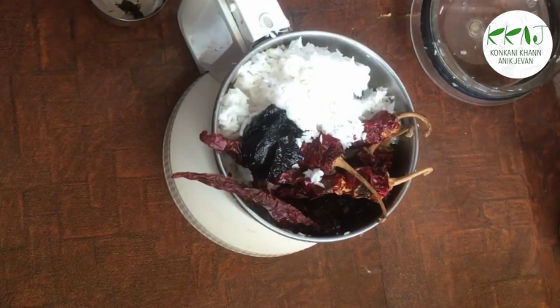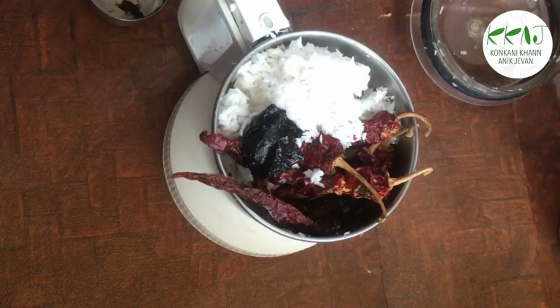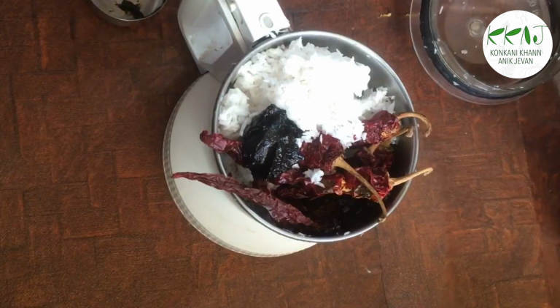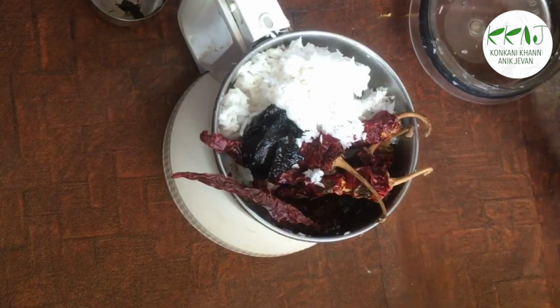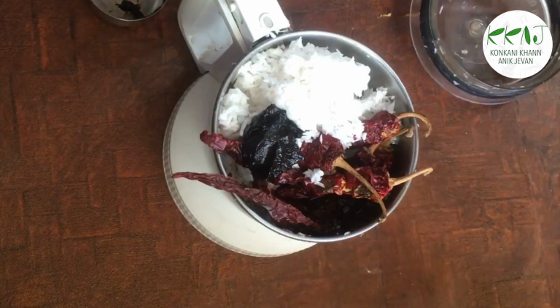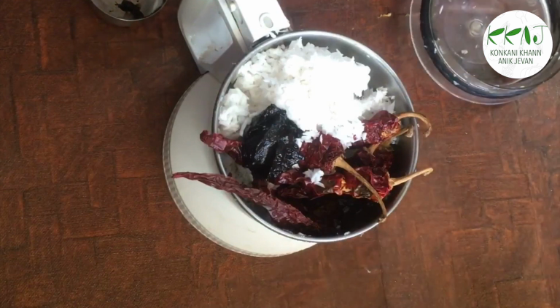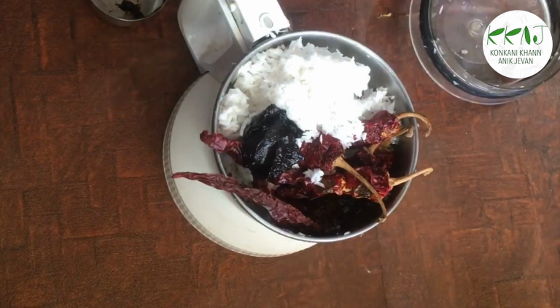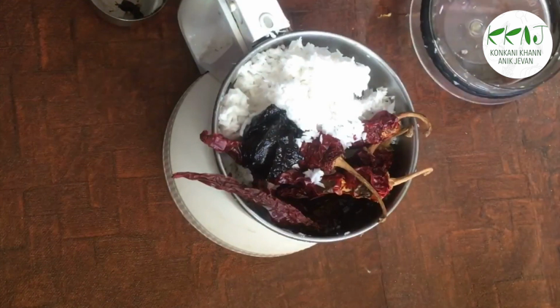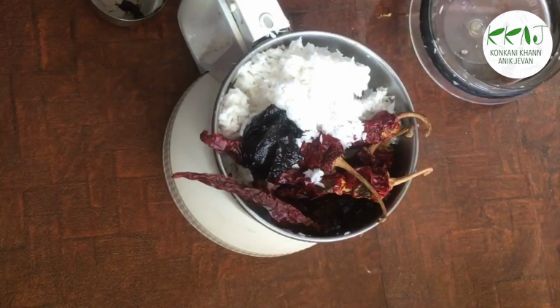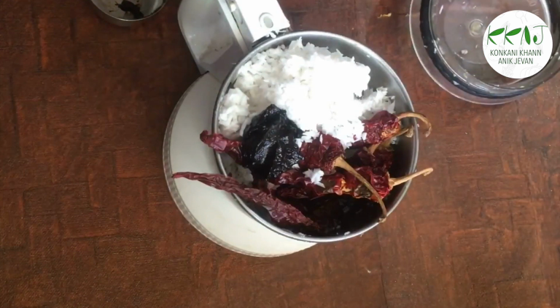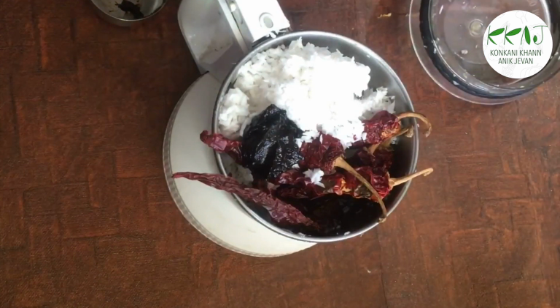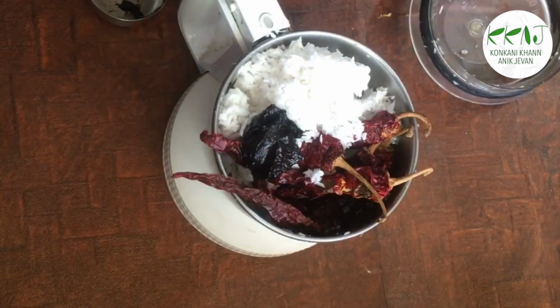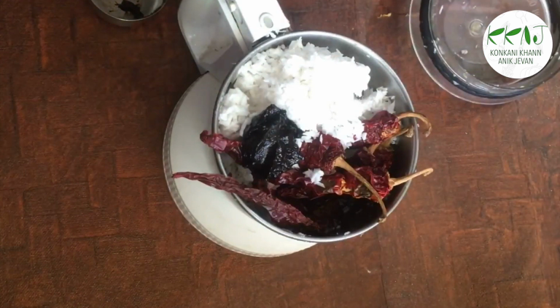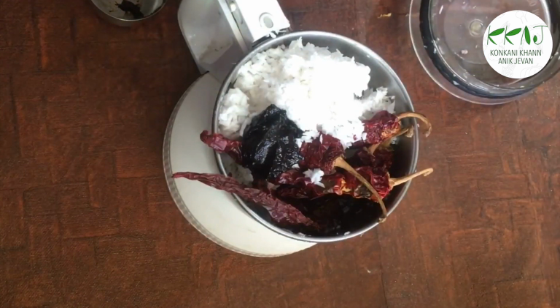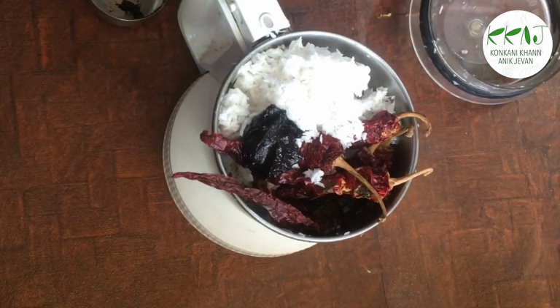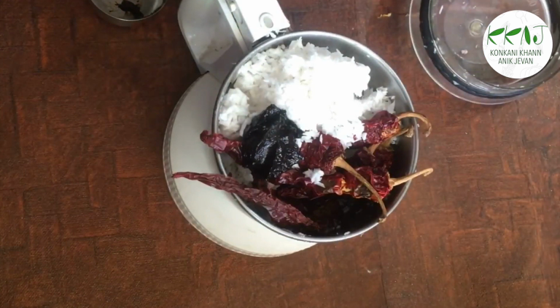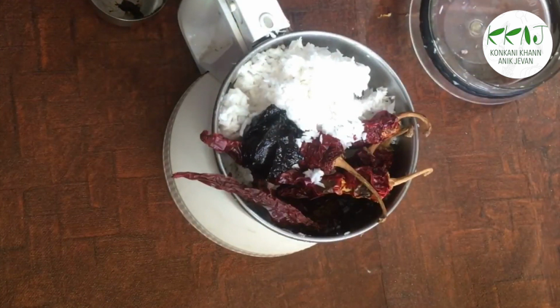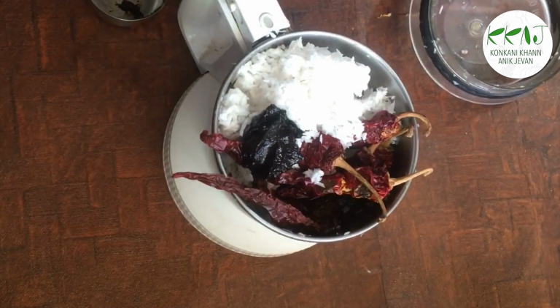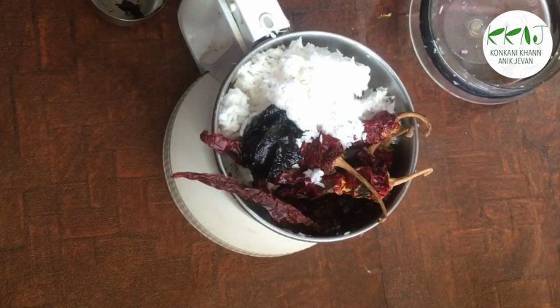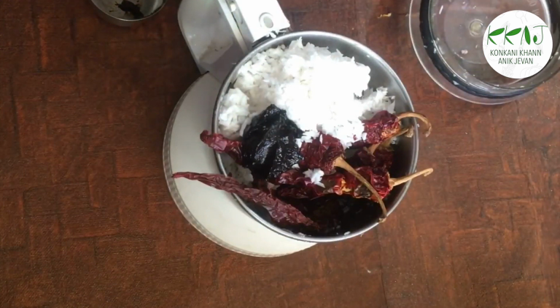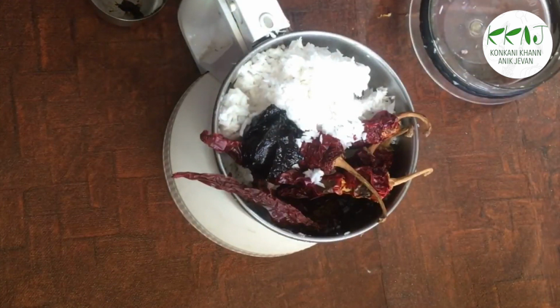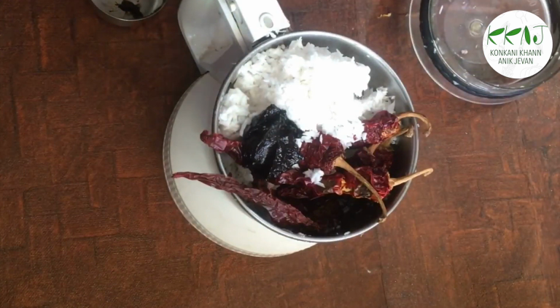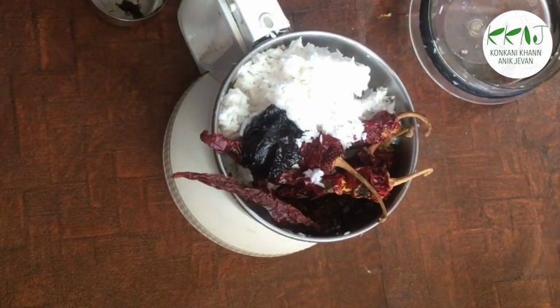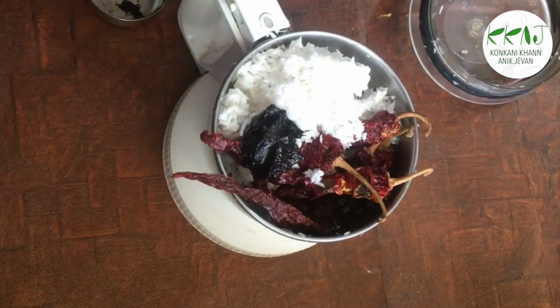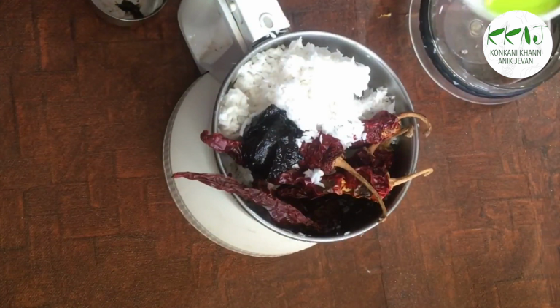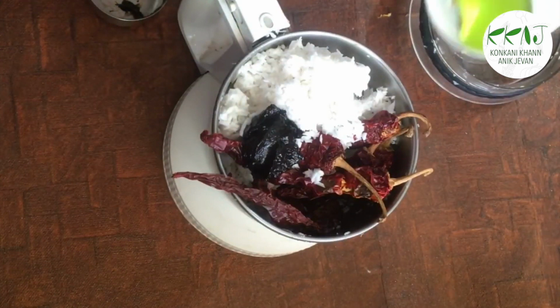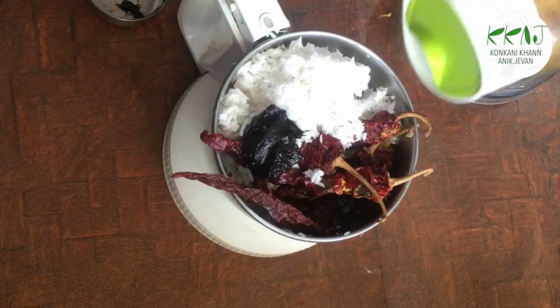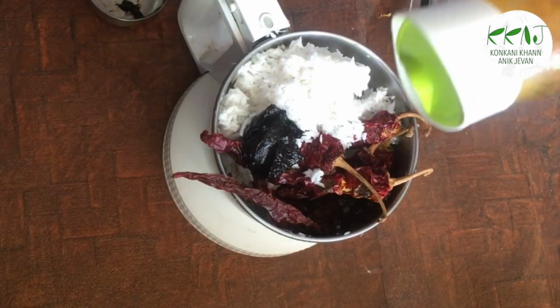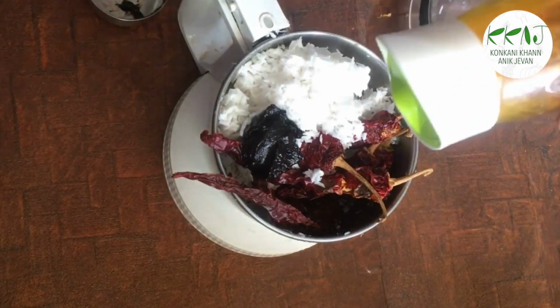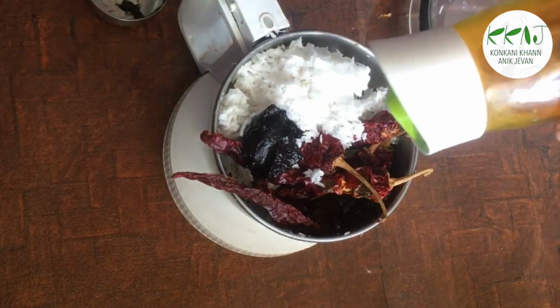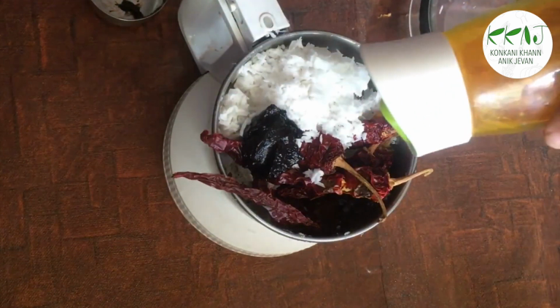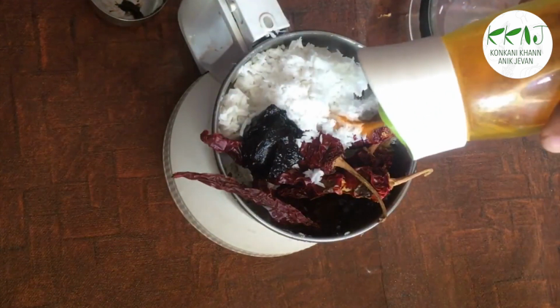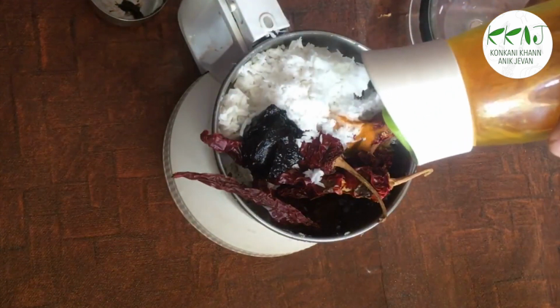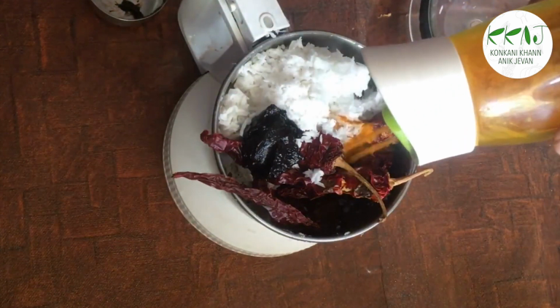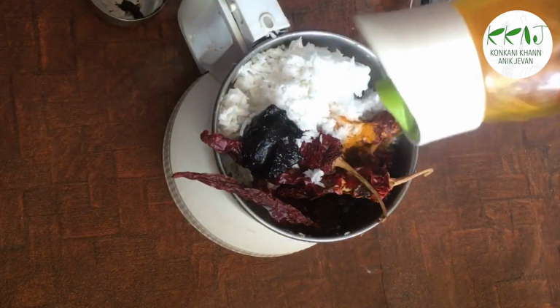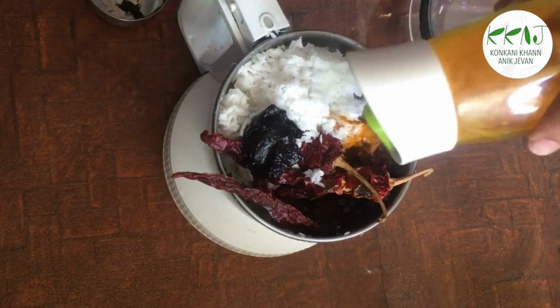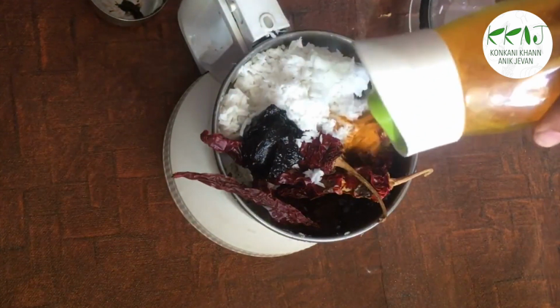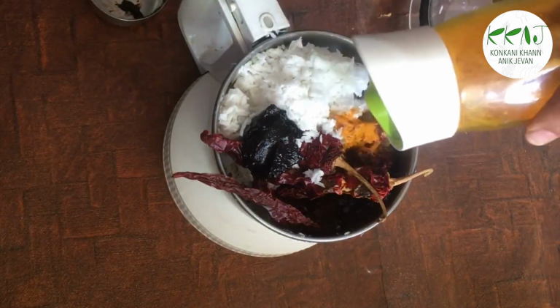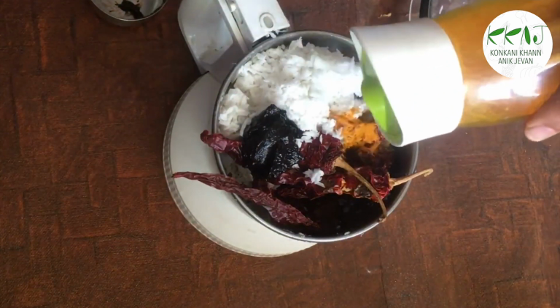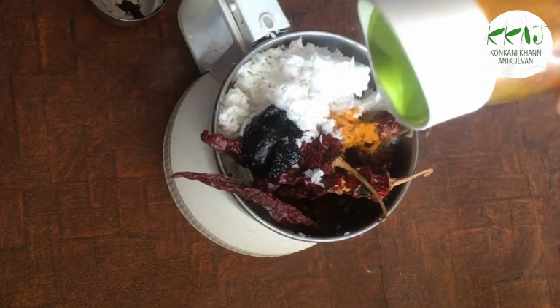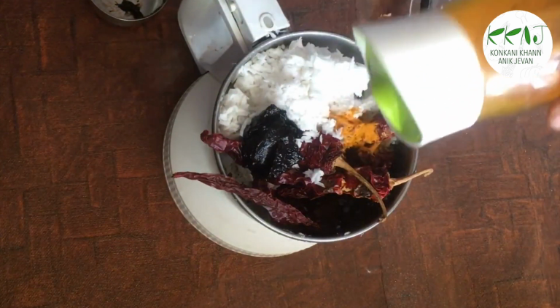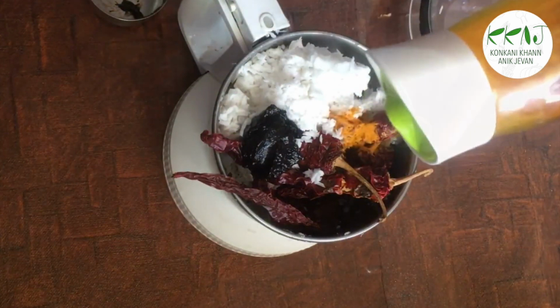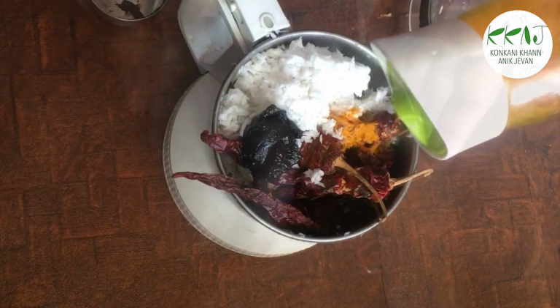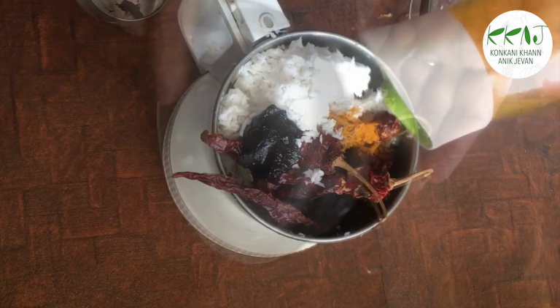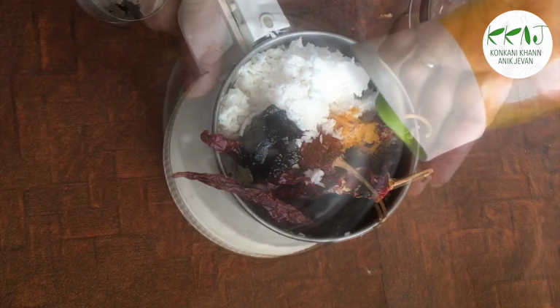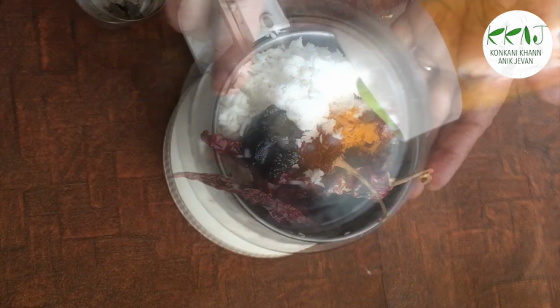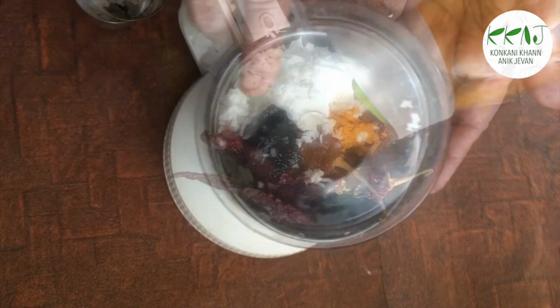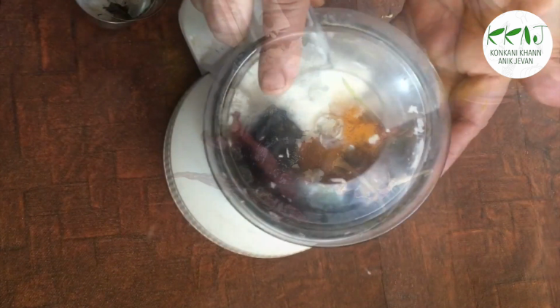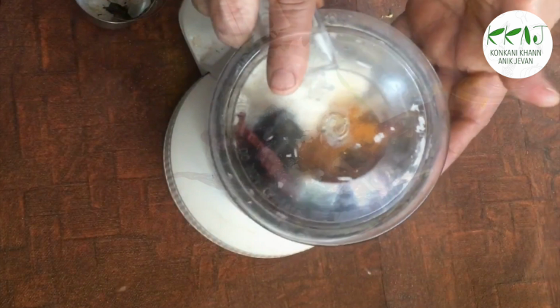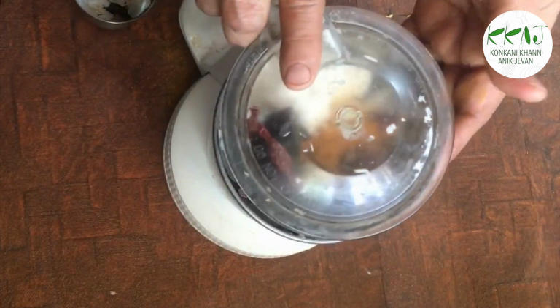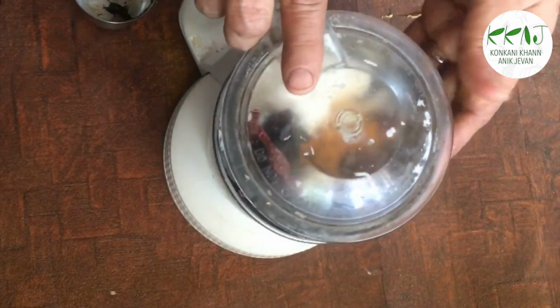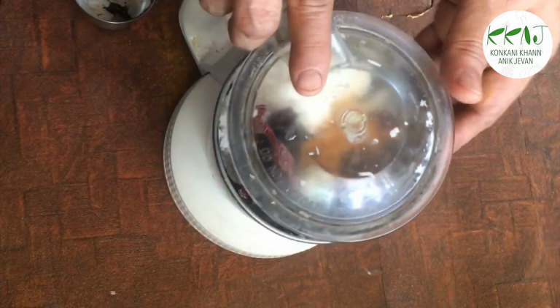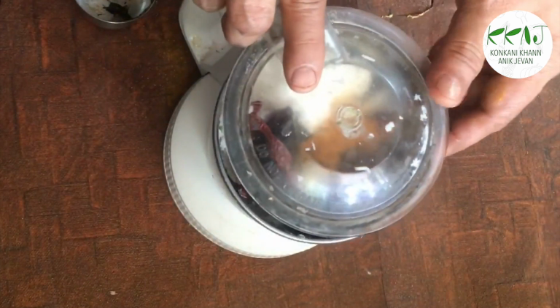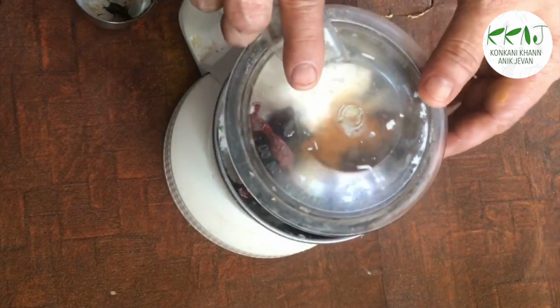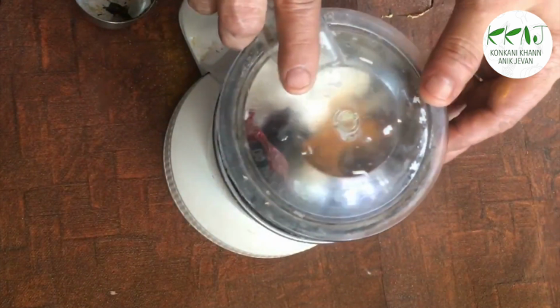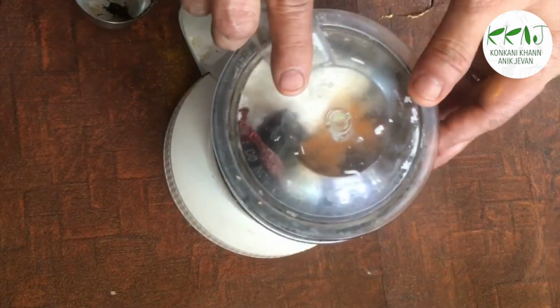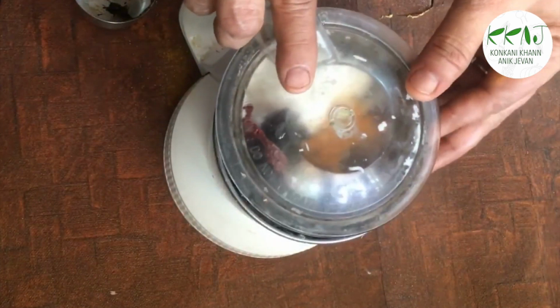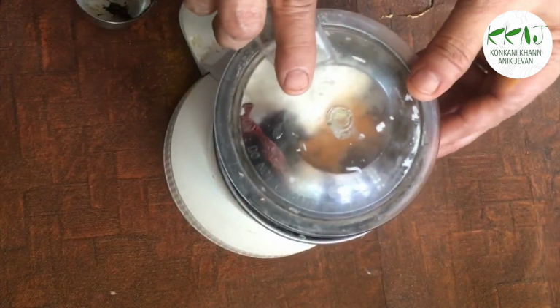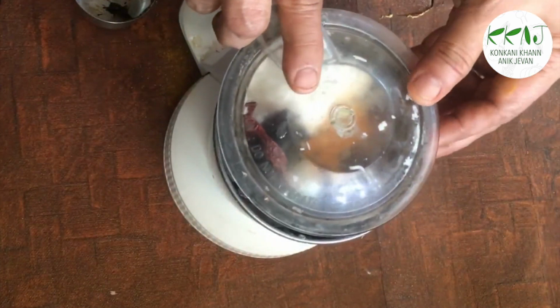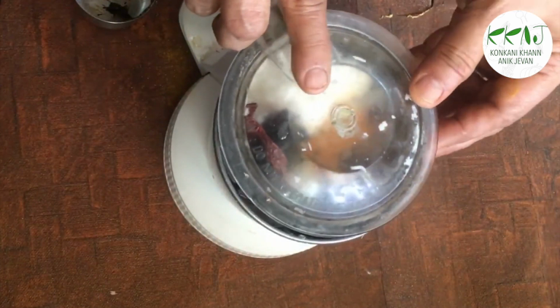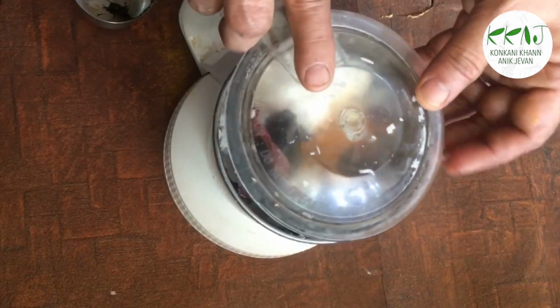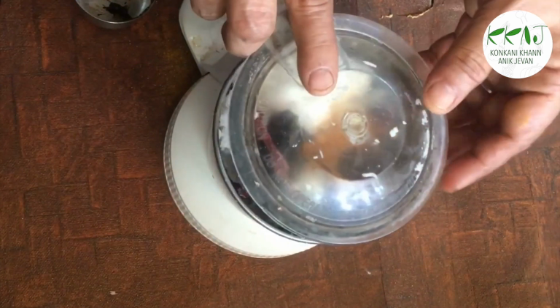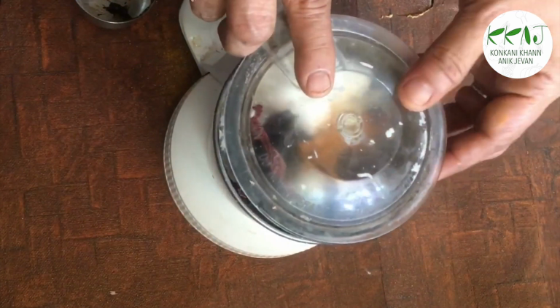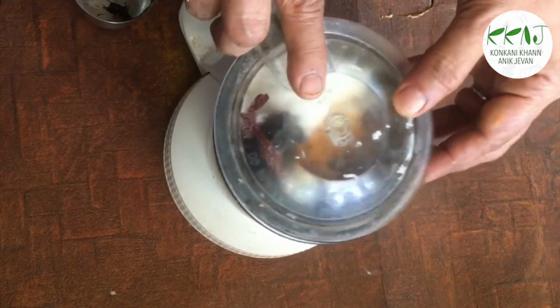Grind the coconut, red chillies, tamarind, and haldi to a coarse paste adding very little water.